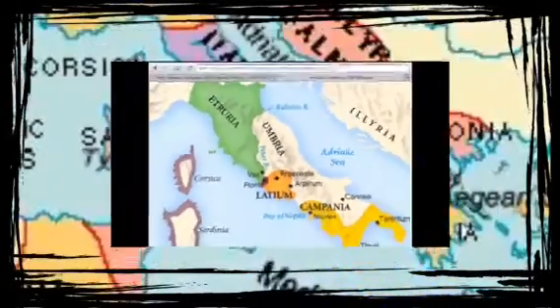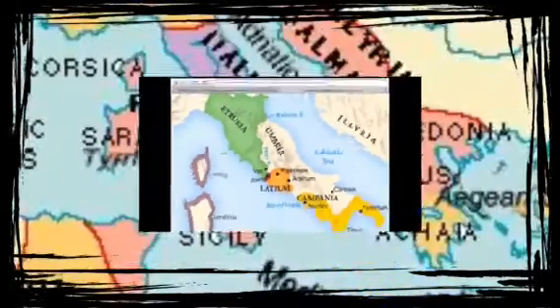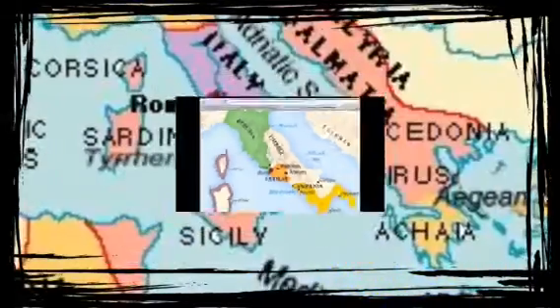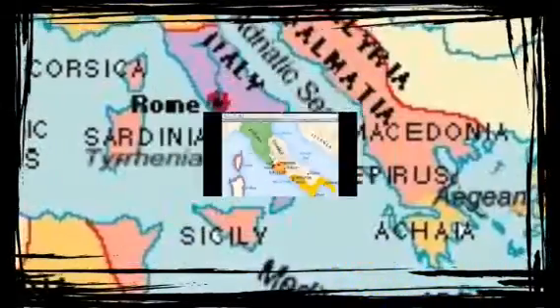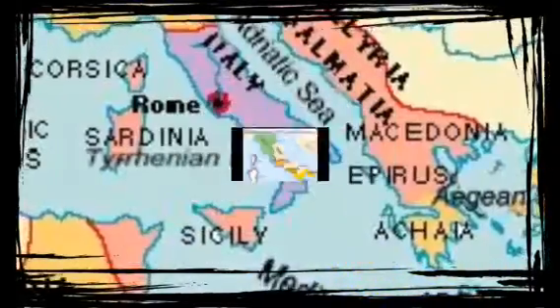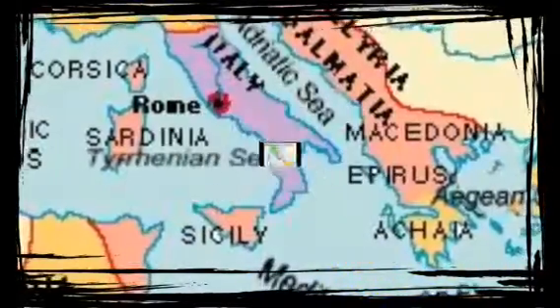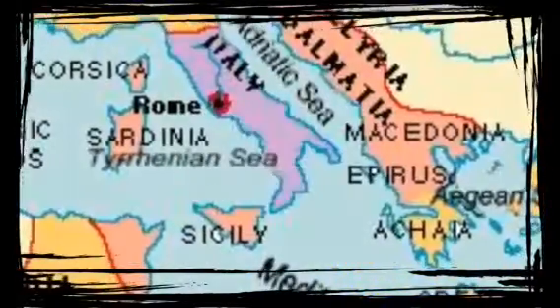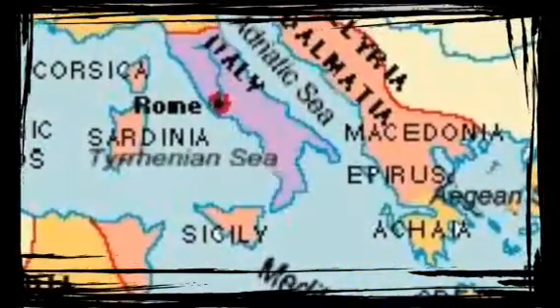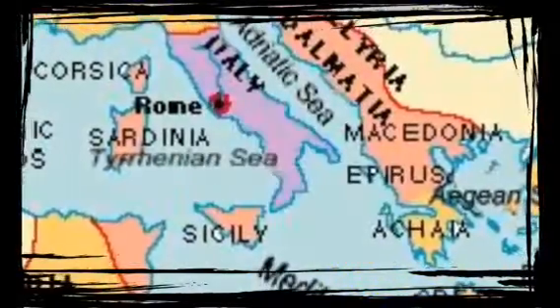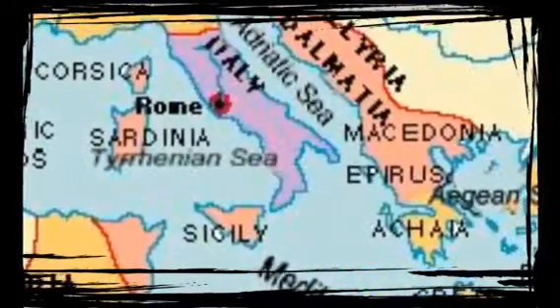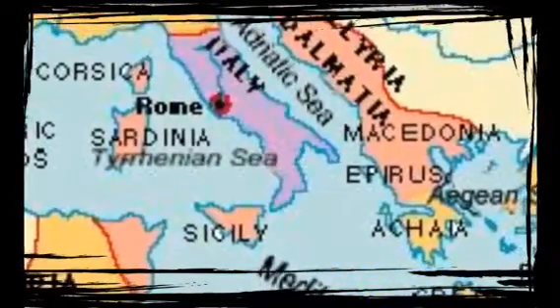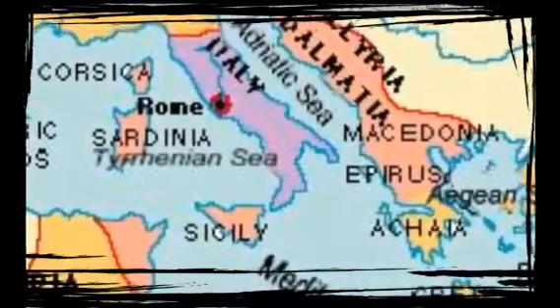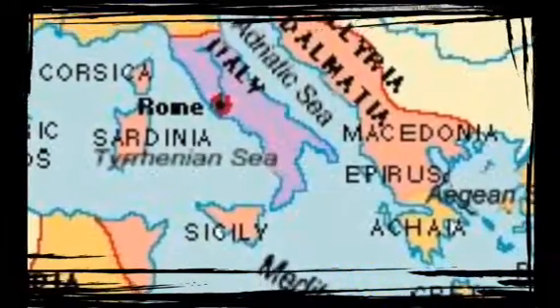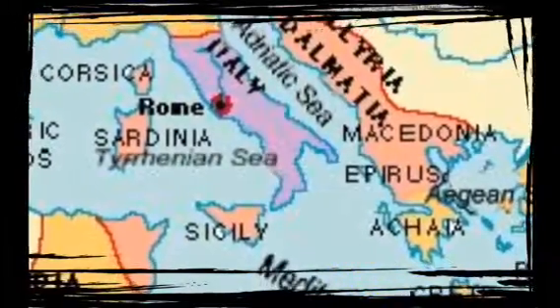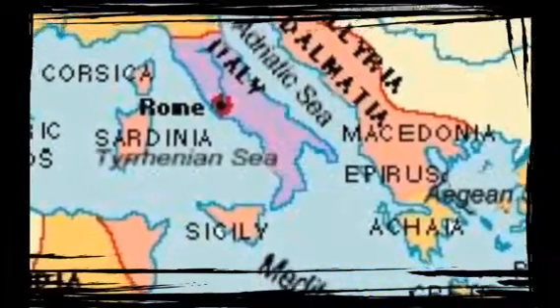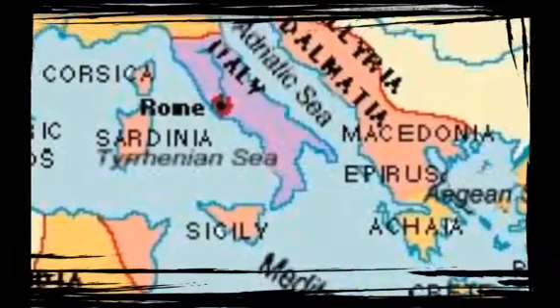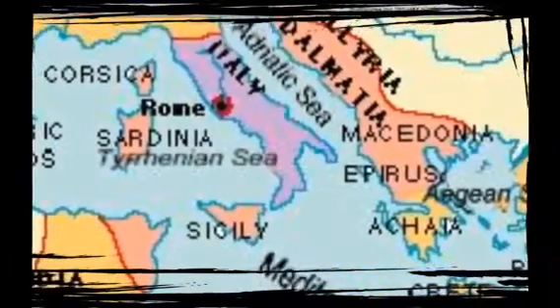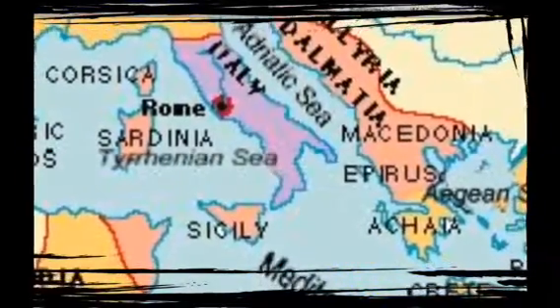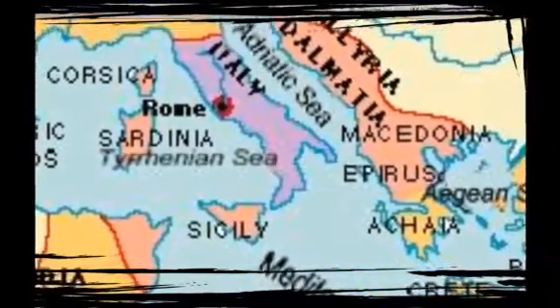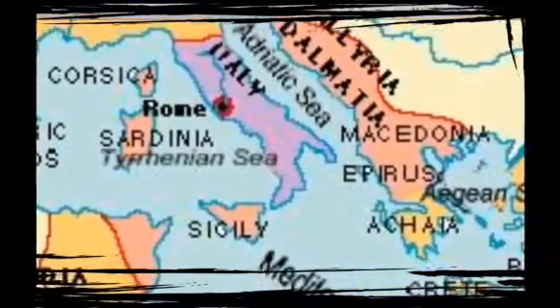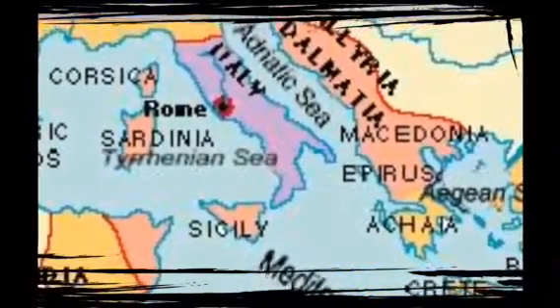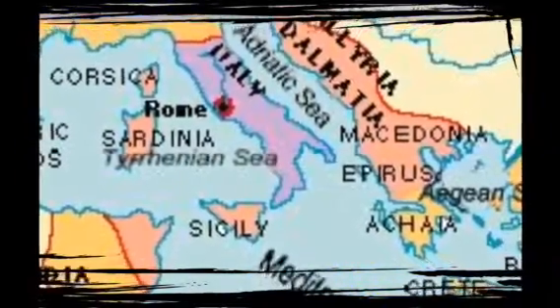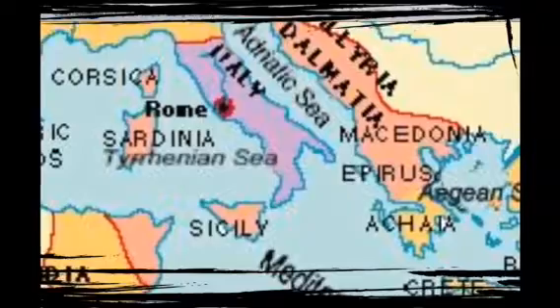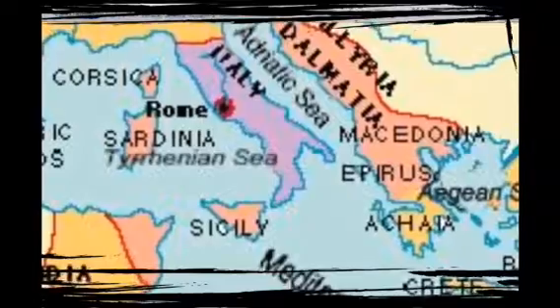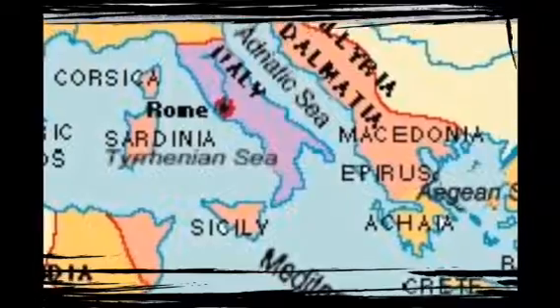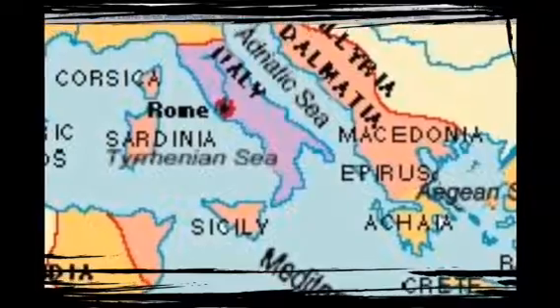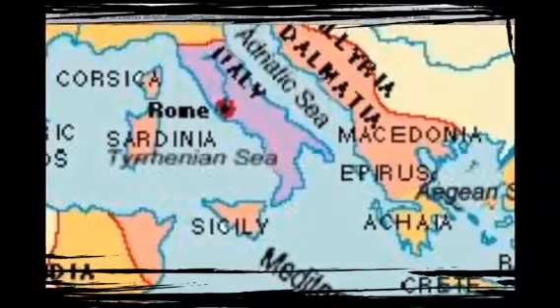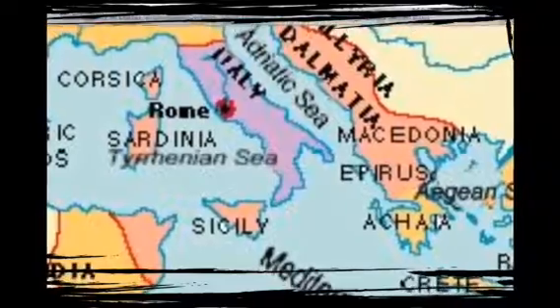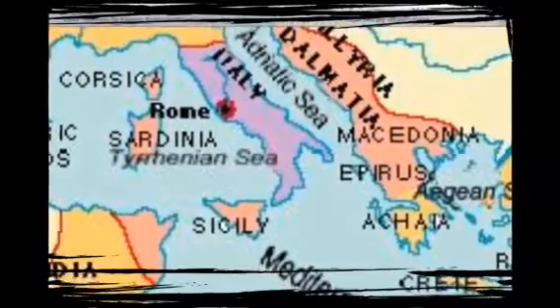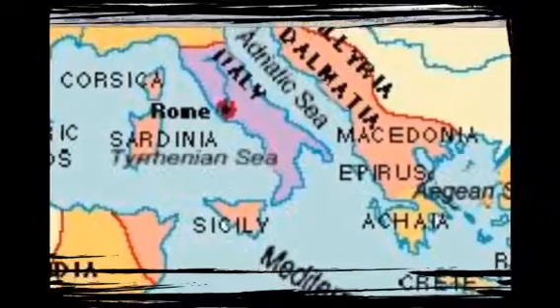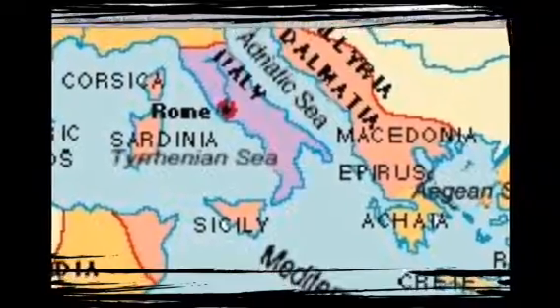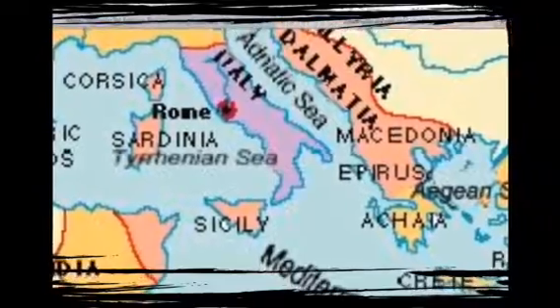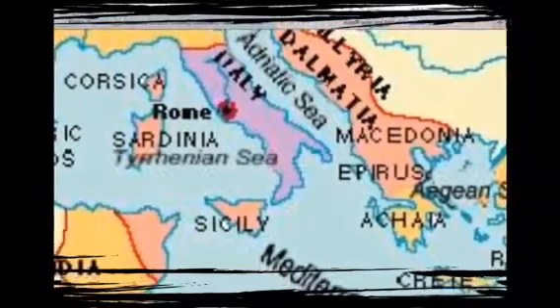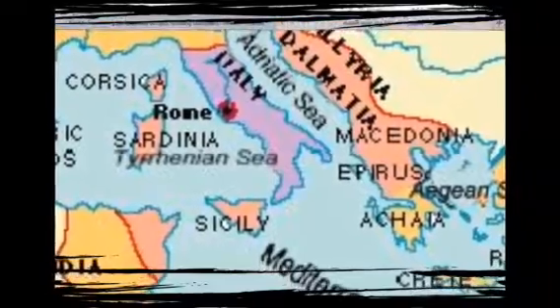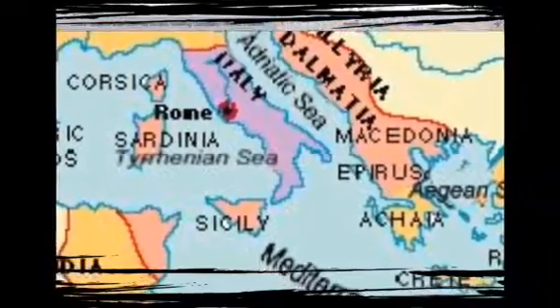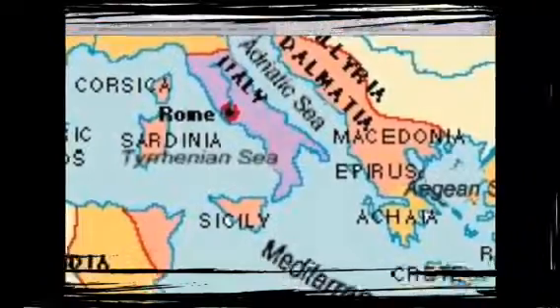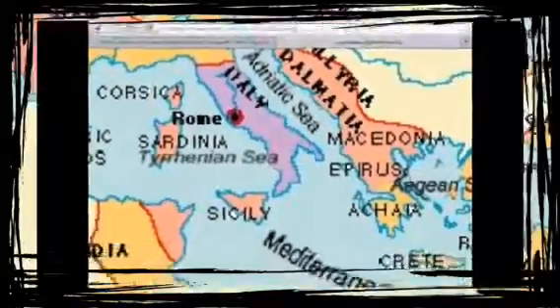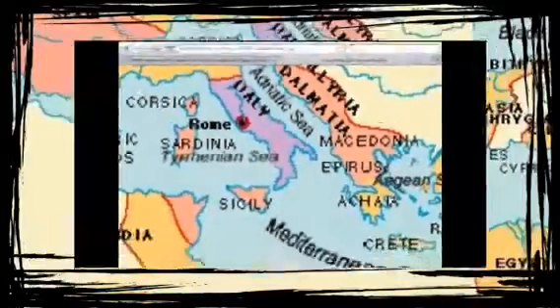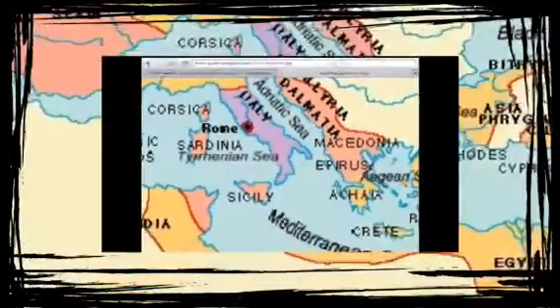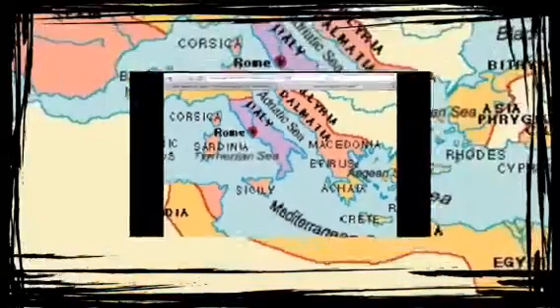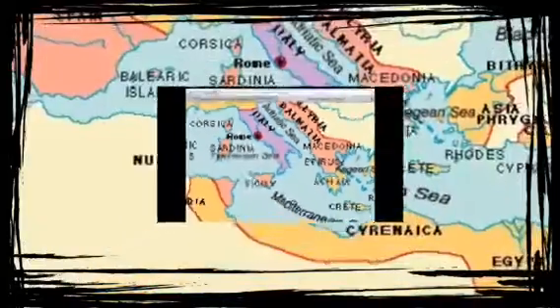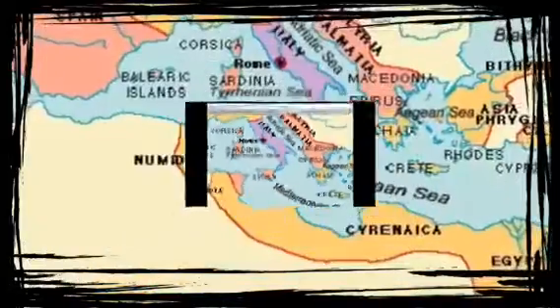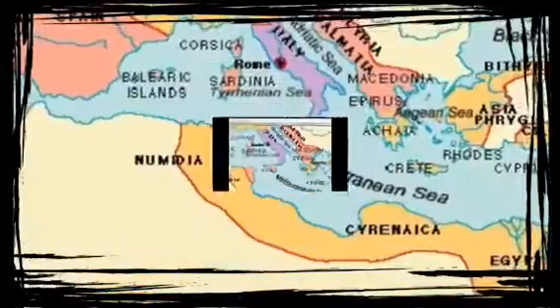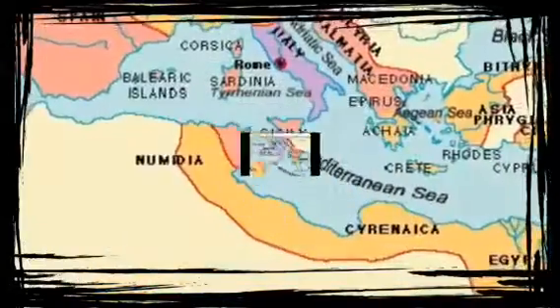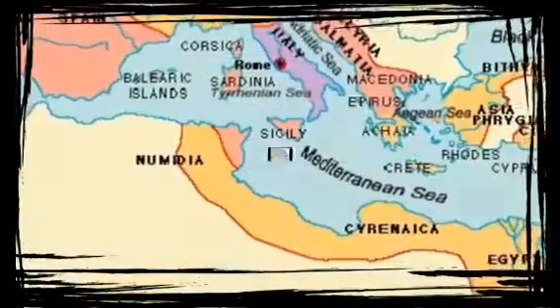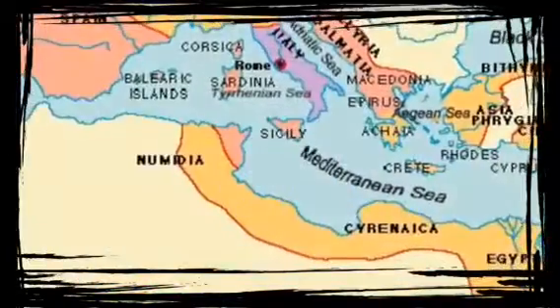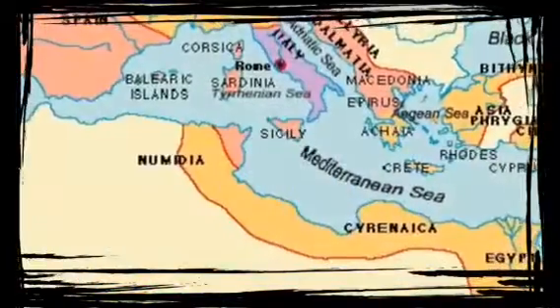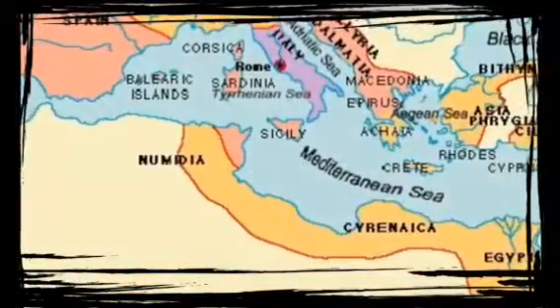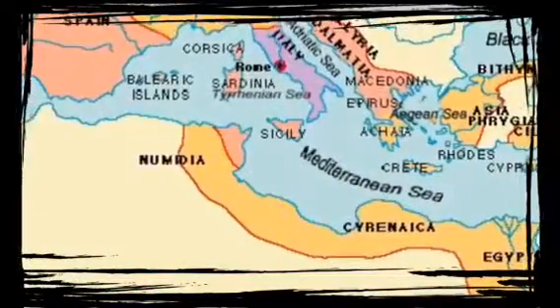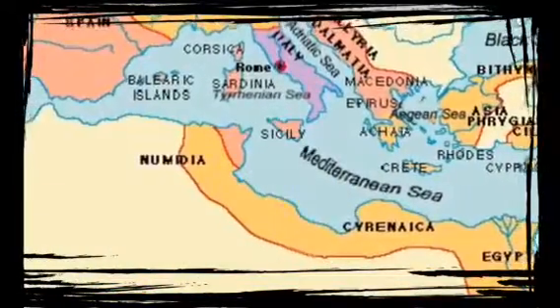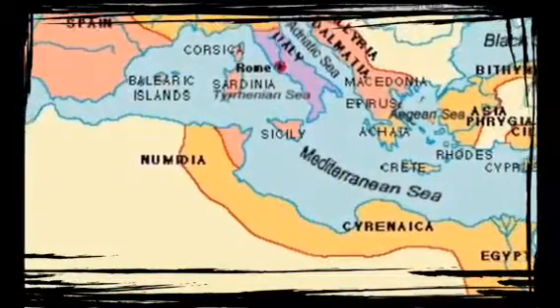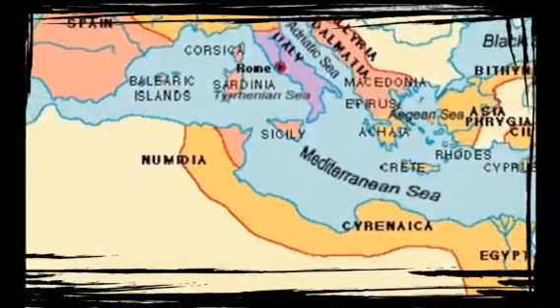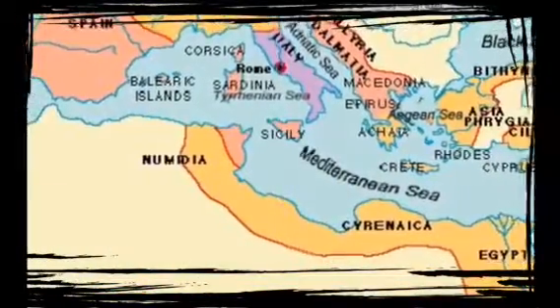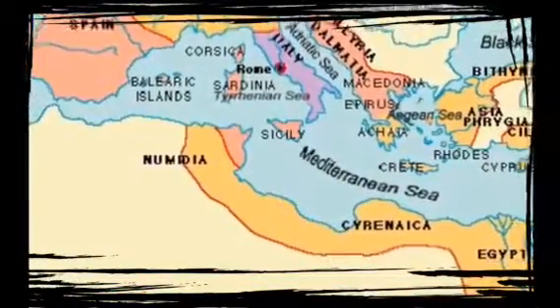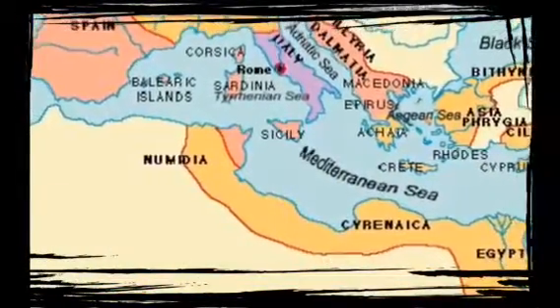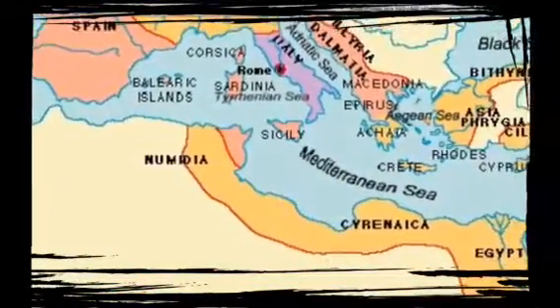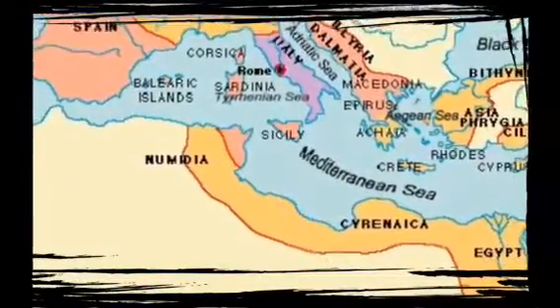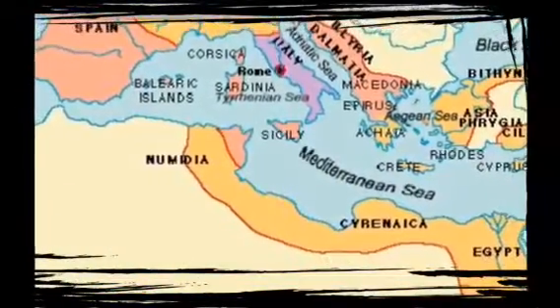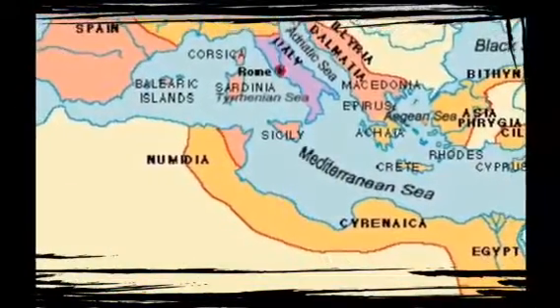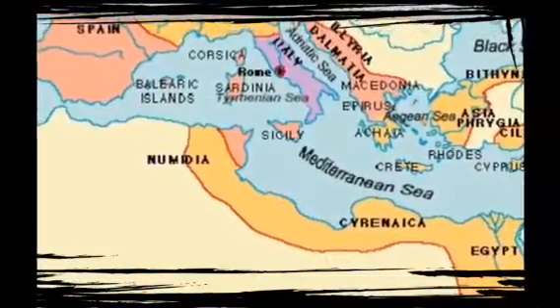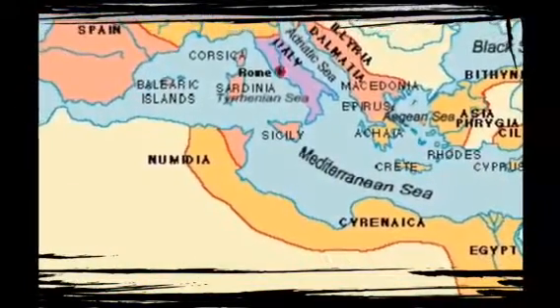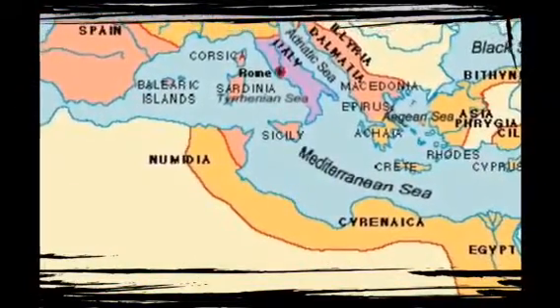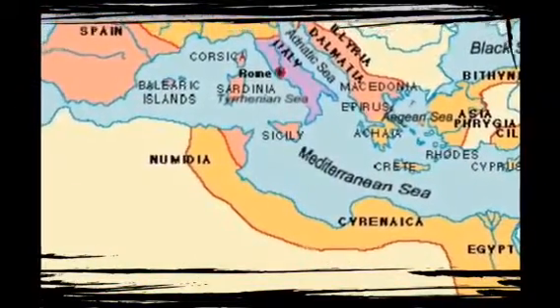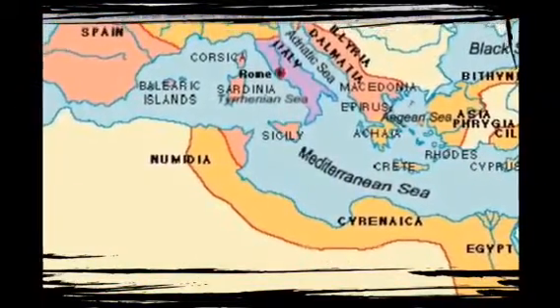The second expansion was to conquer its neighboring islands, Sicily and Corsica.